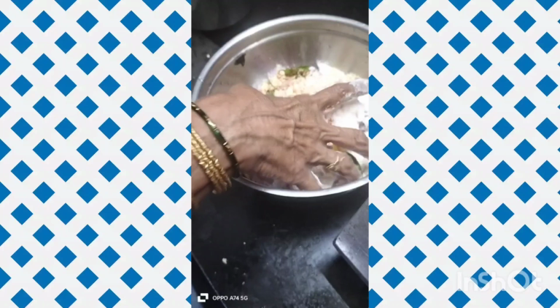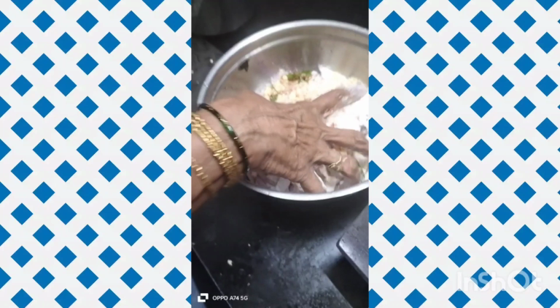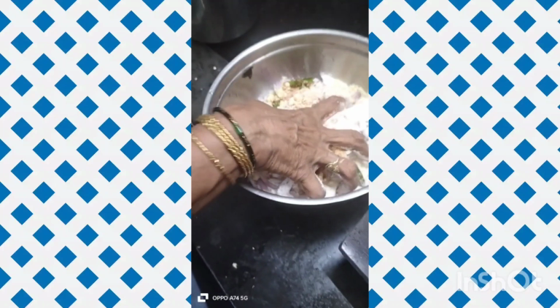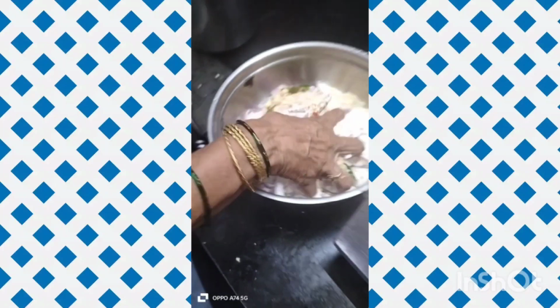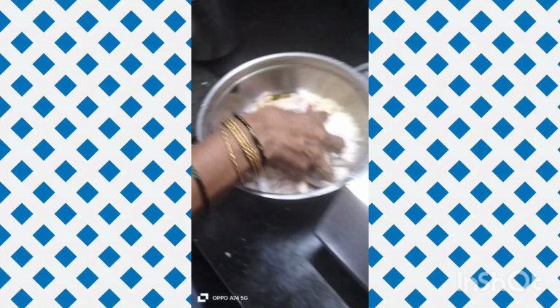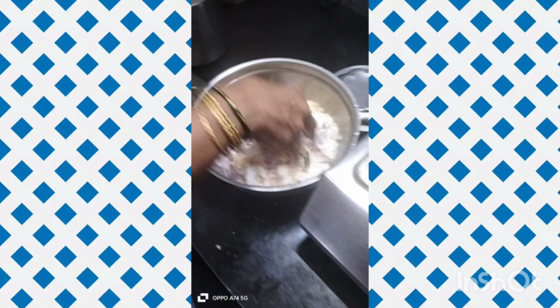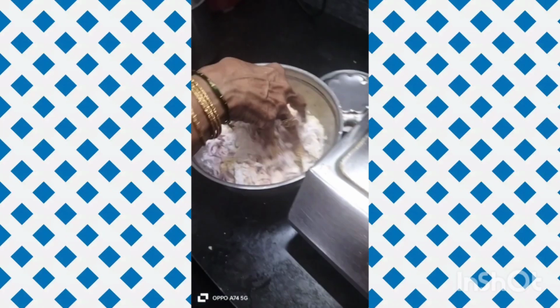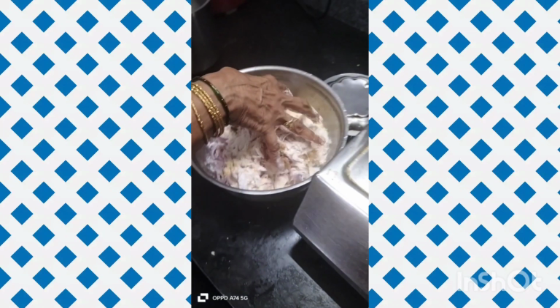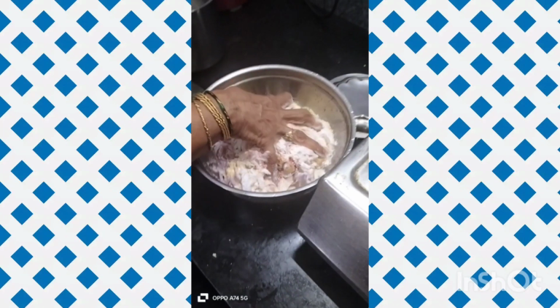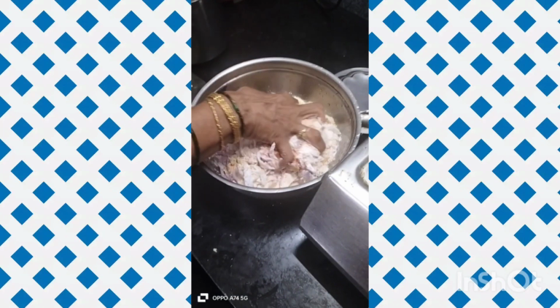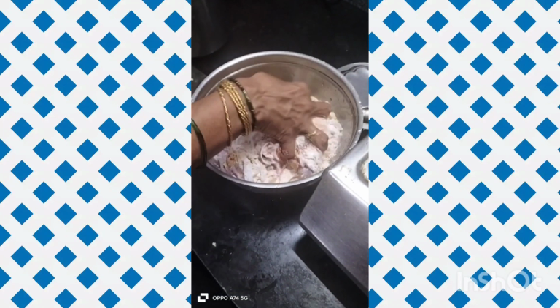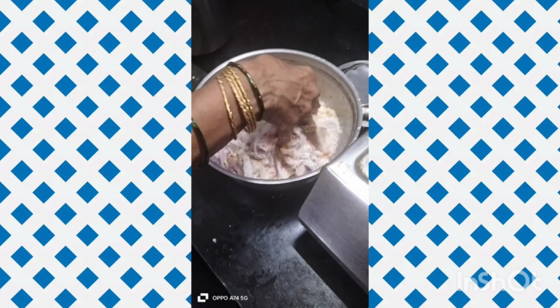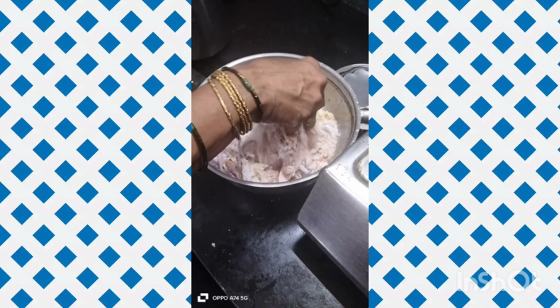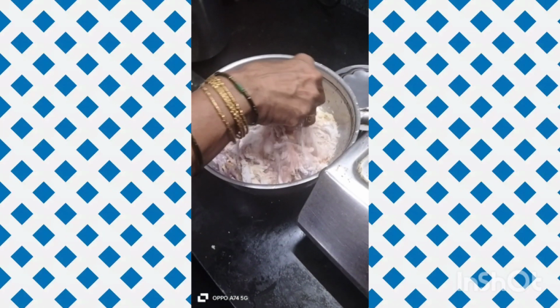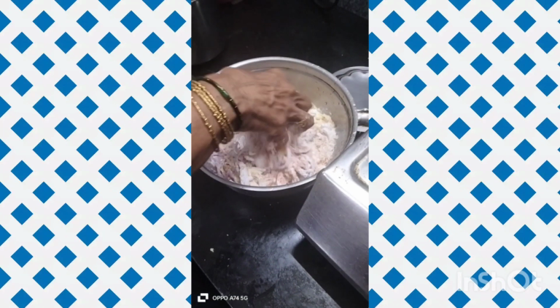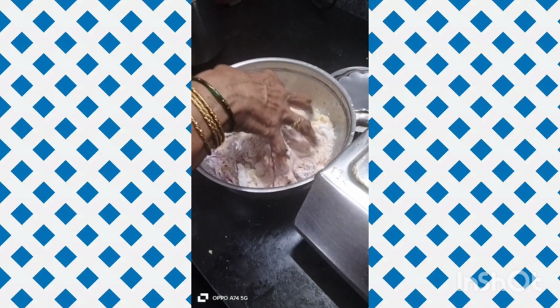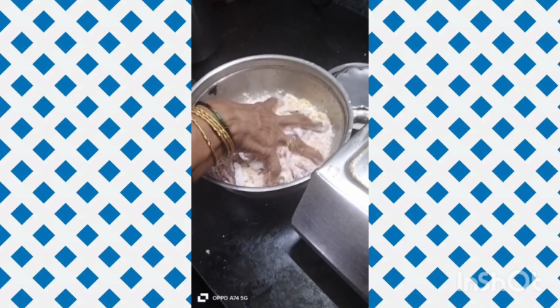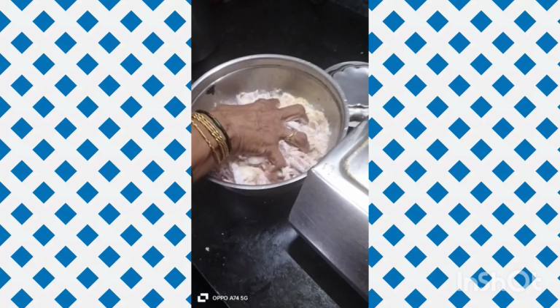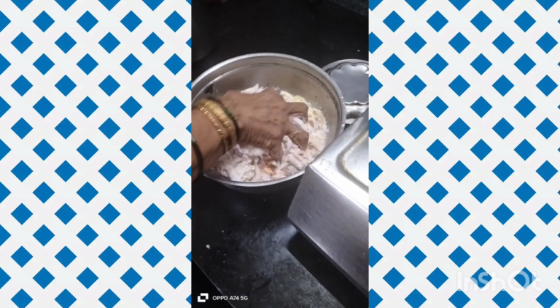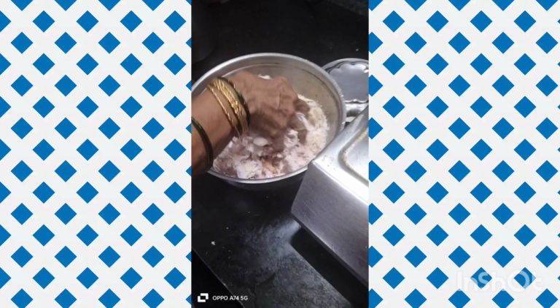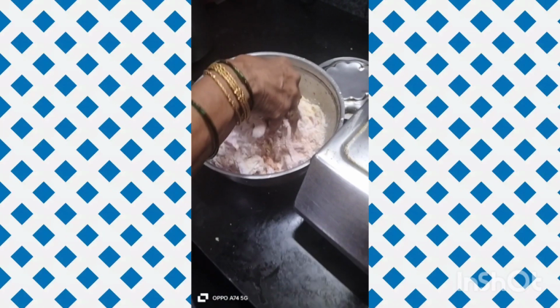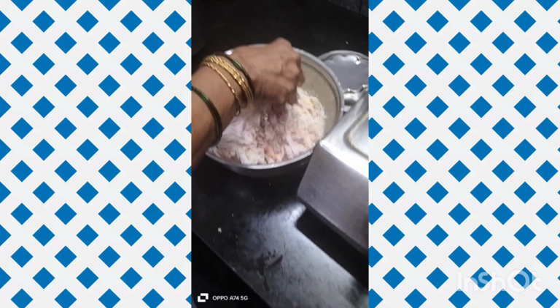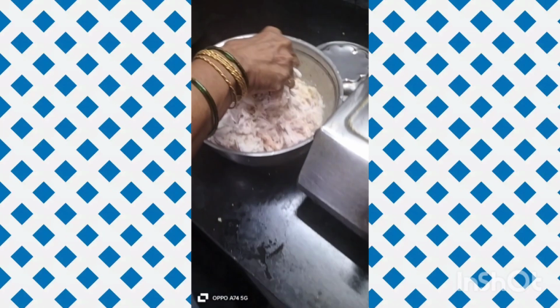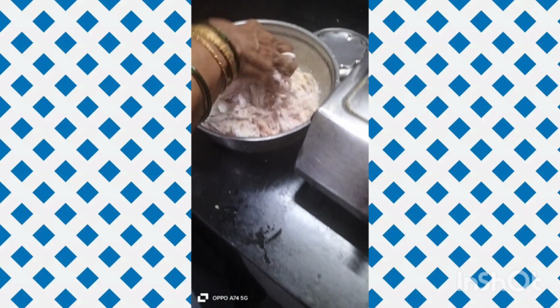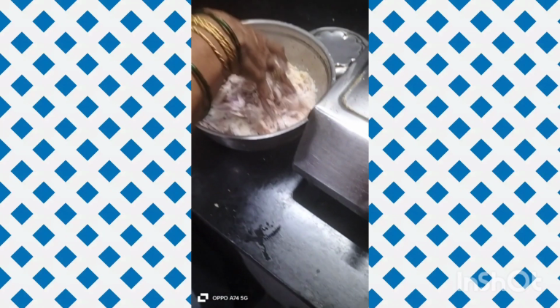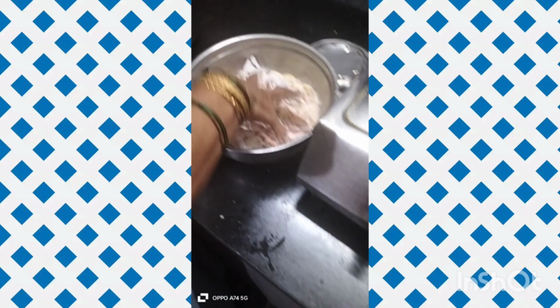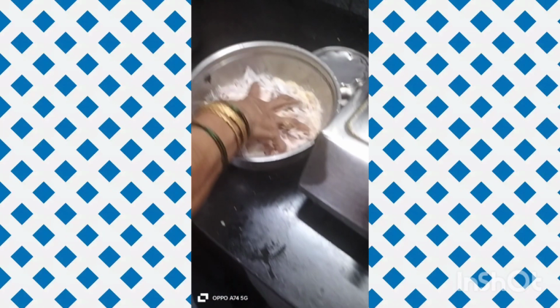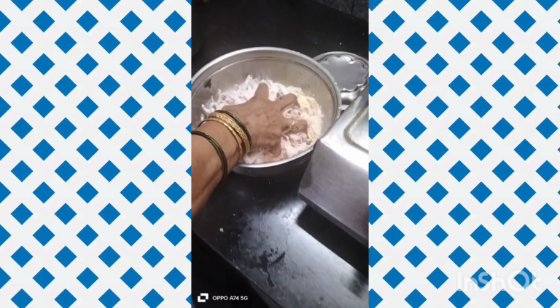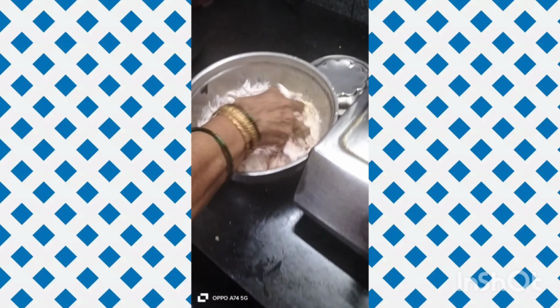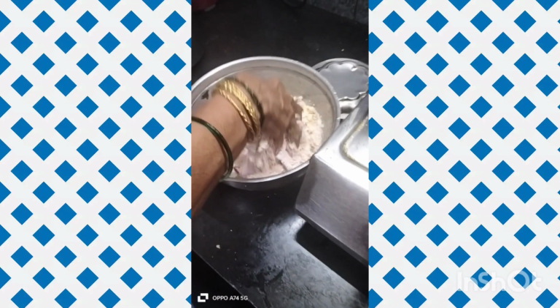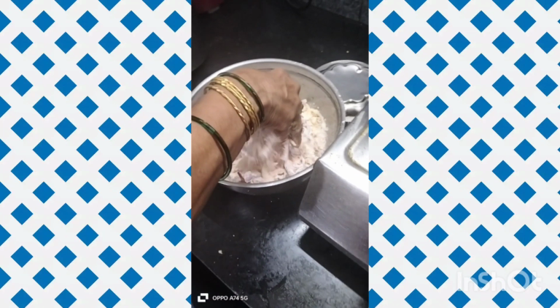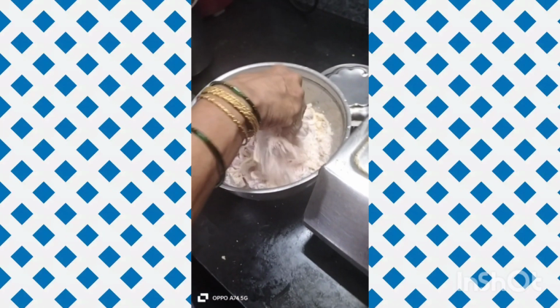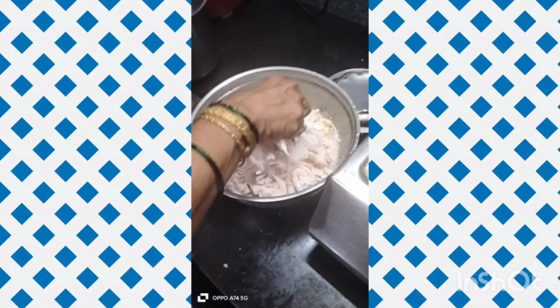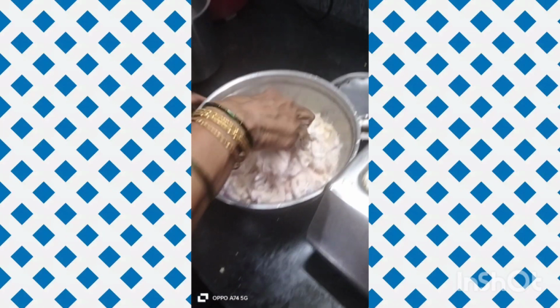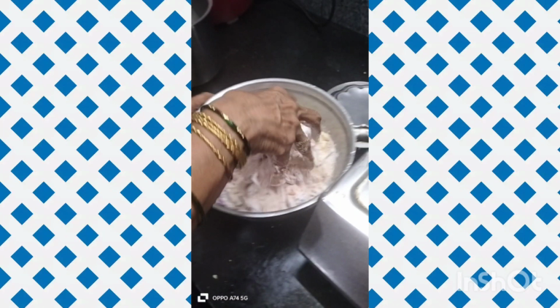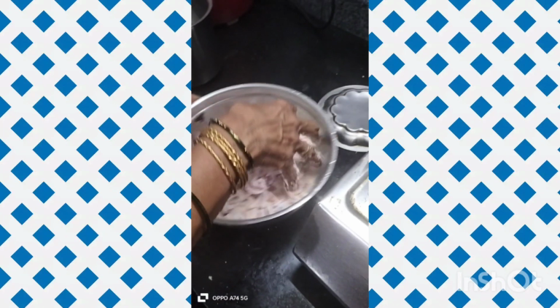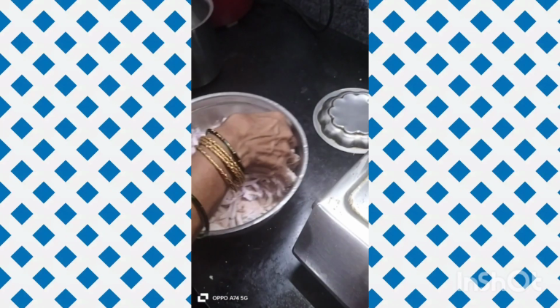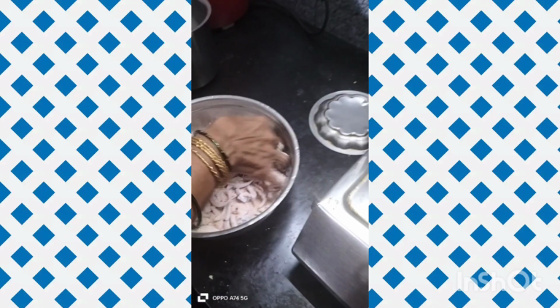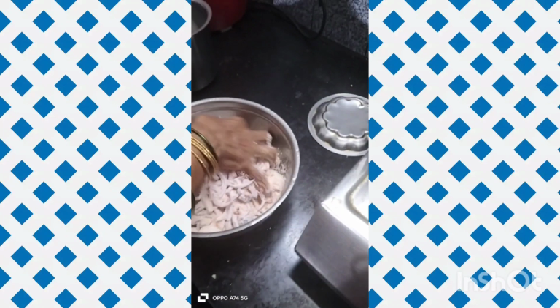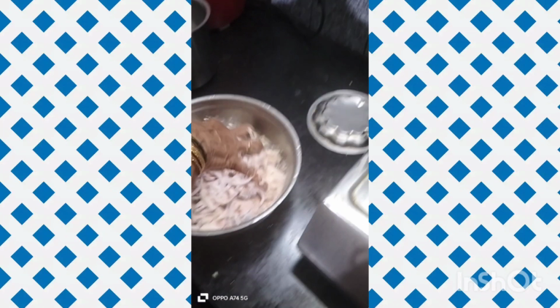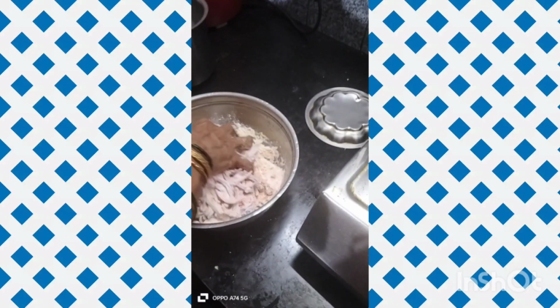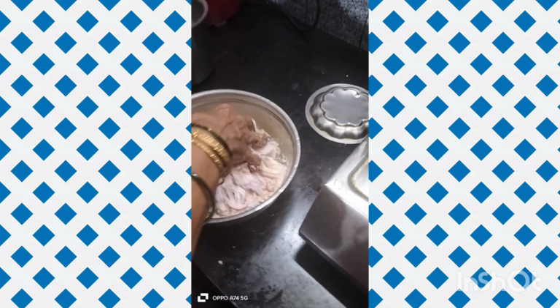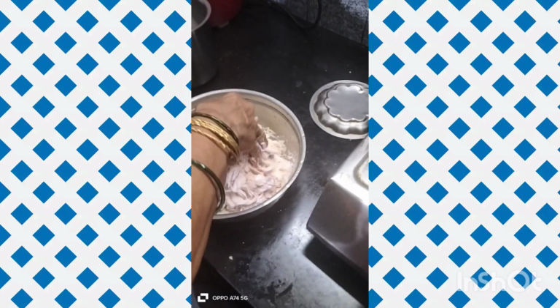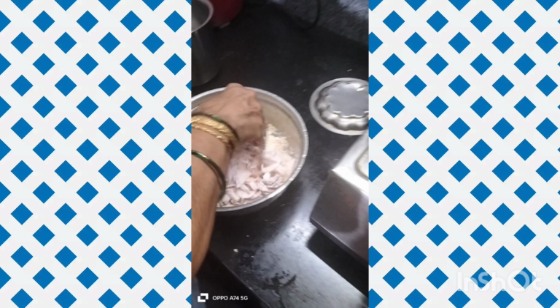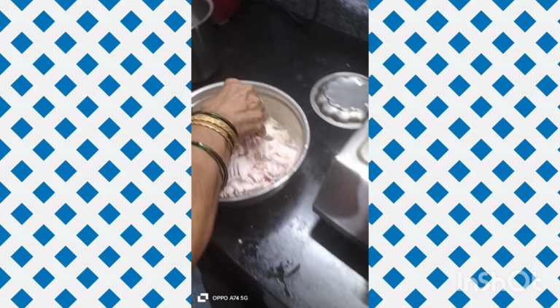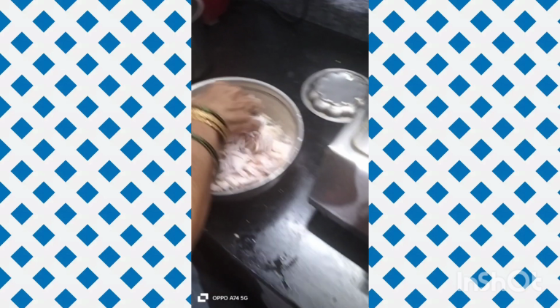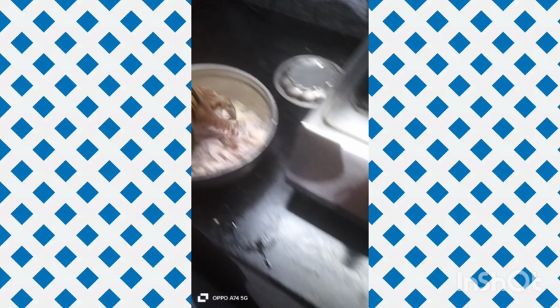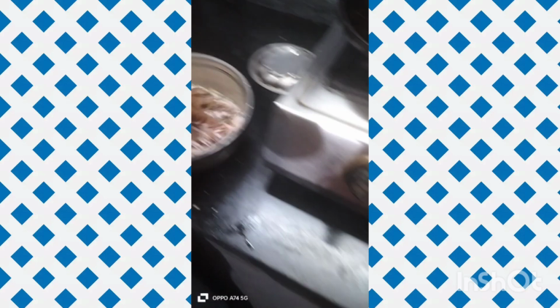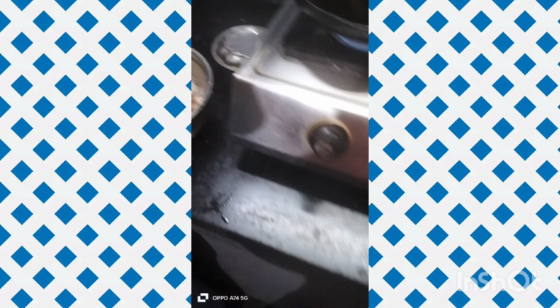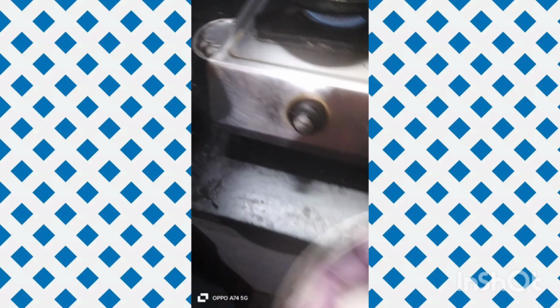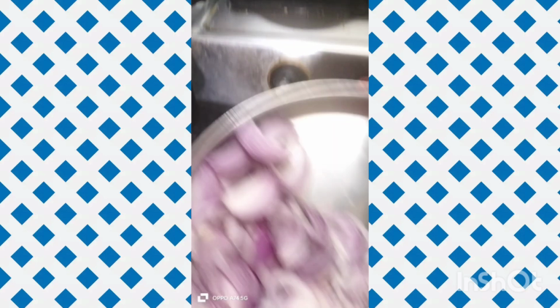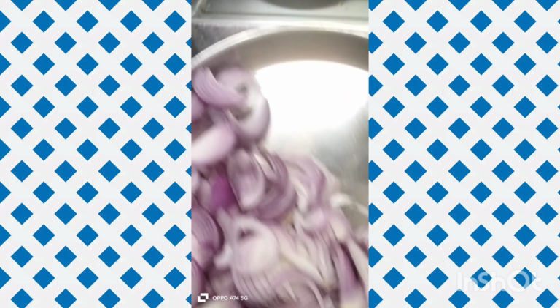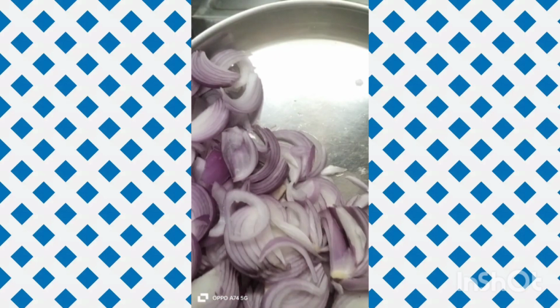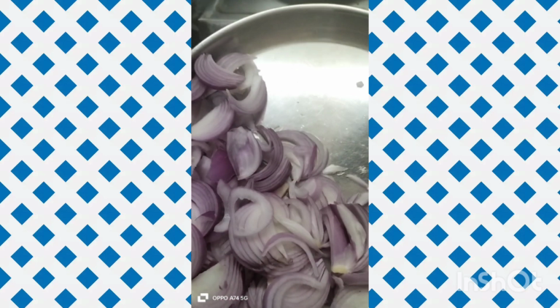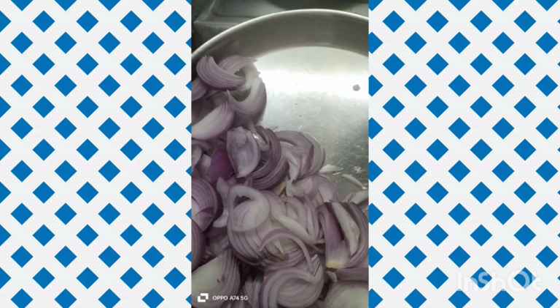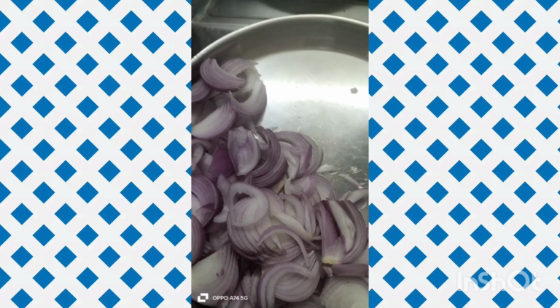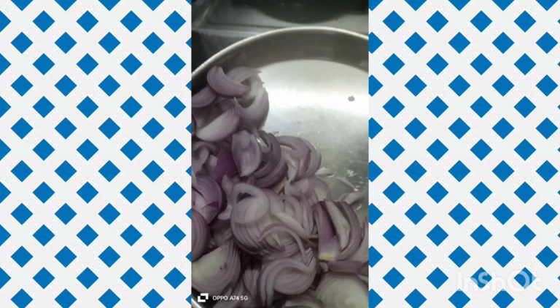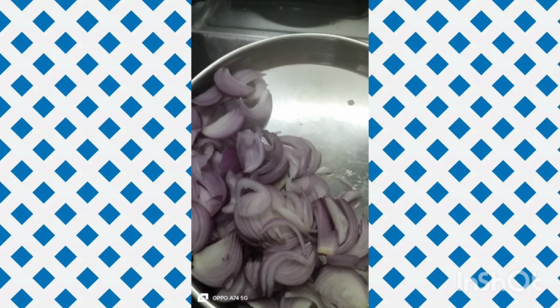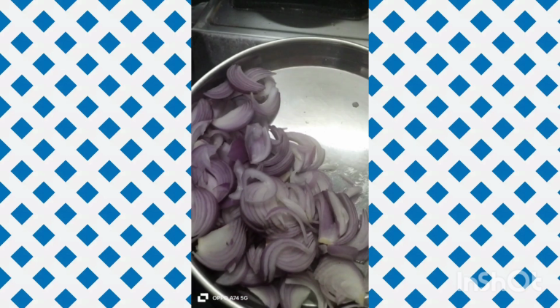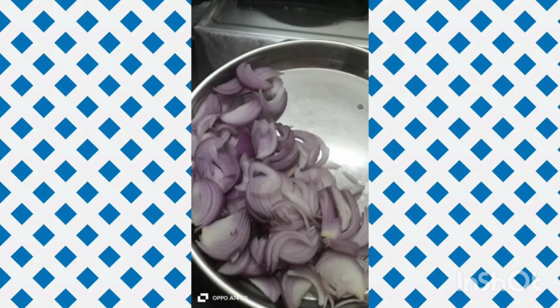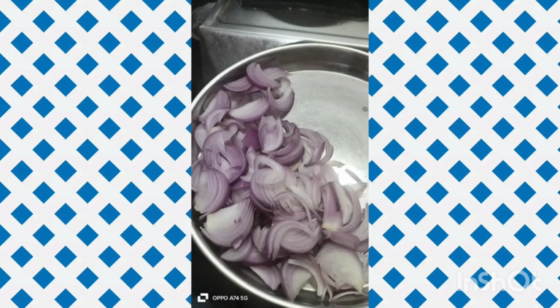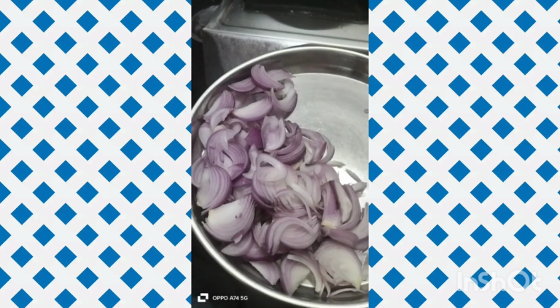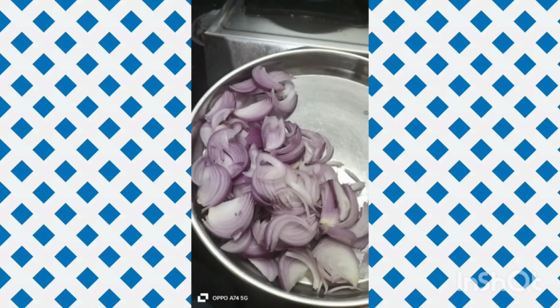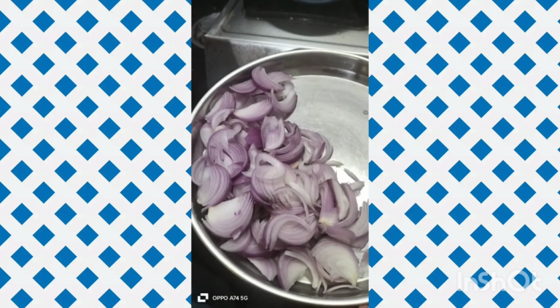Welcome back to my channel. Today I prepared Getti Pakkodi. I prepared this with onions and spices for great taste.